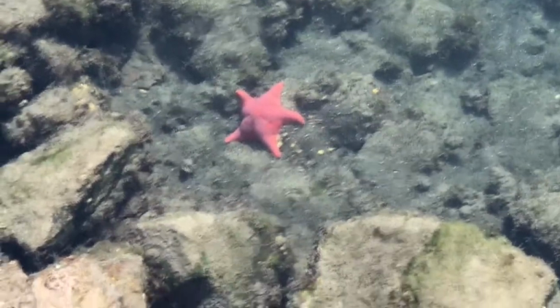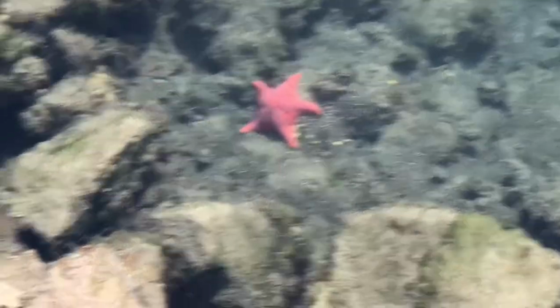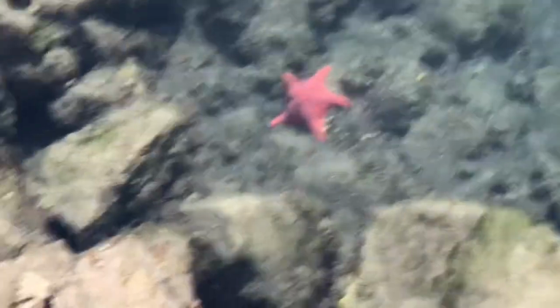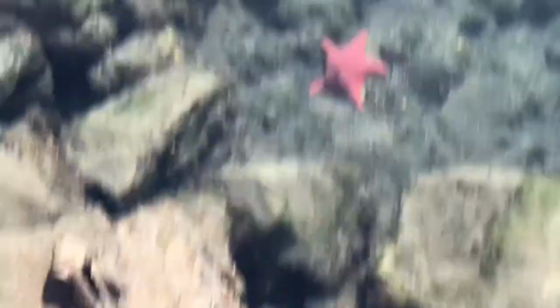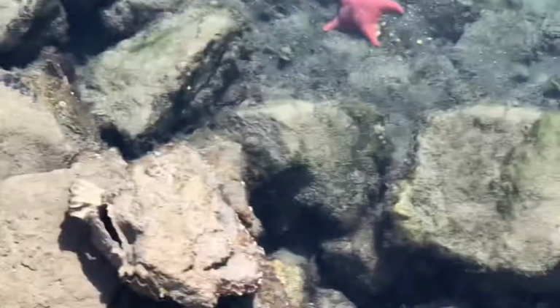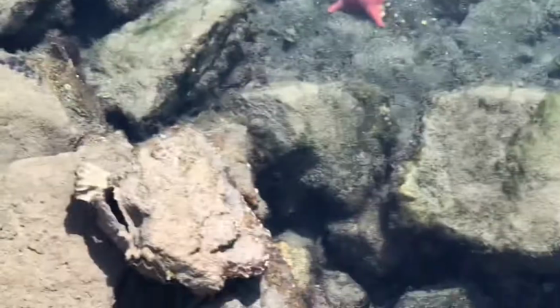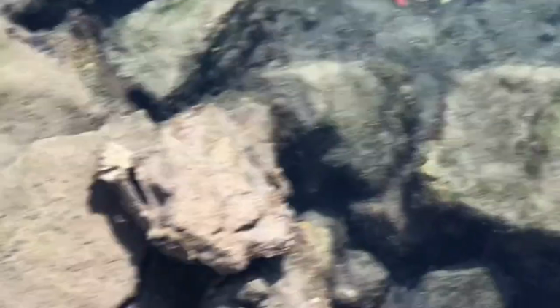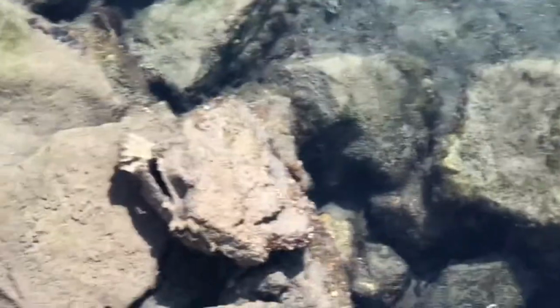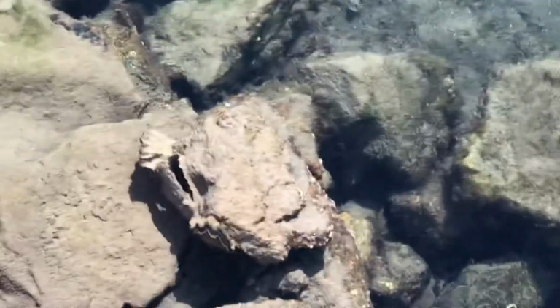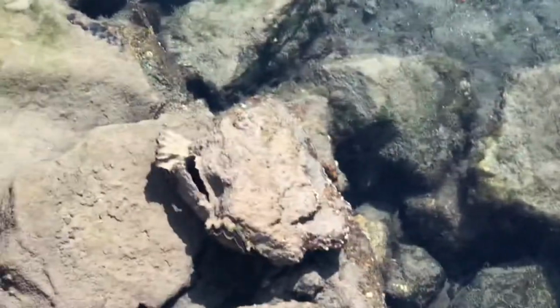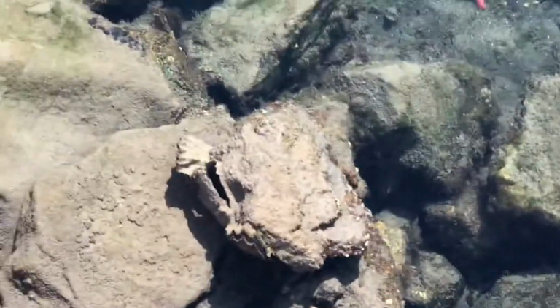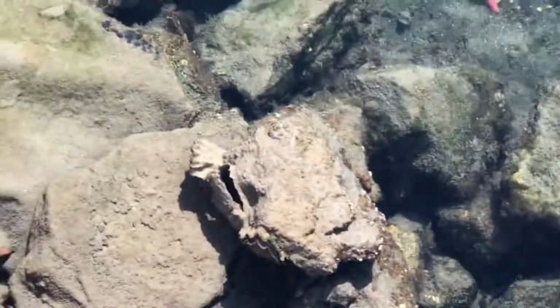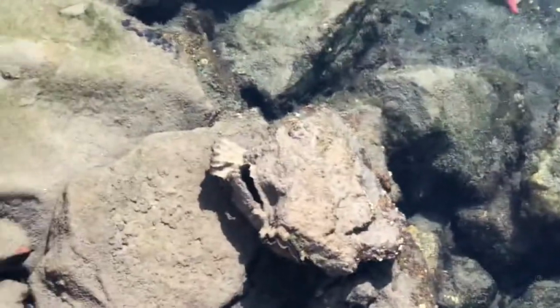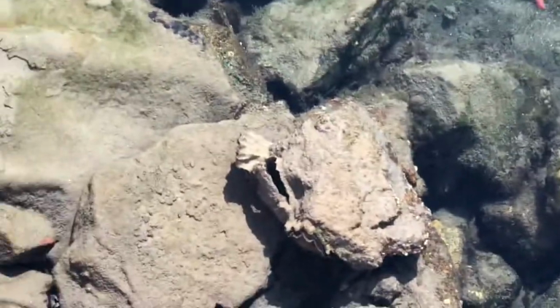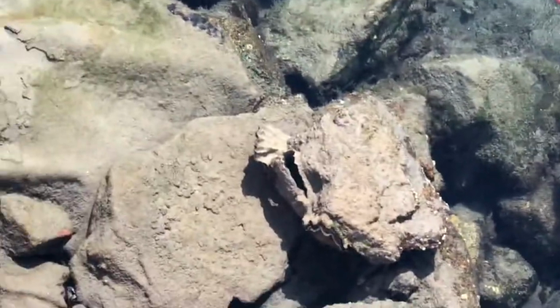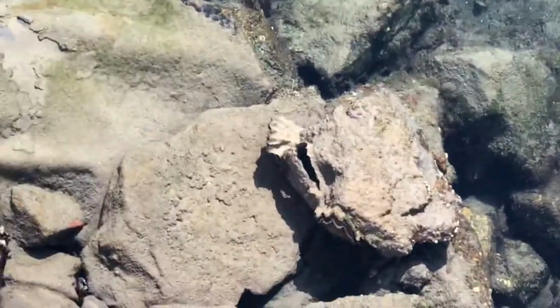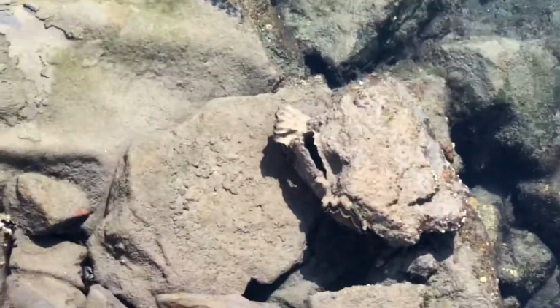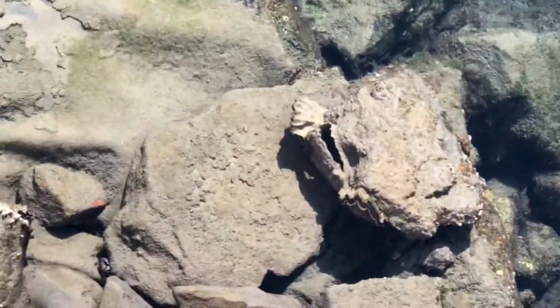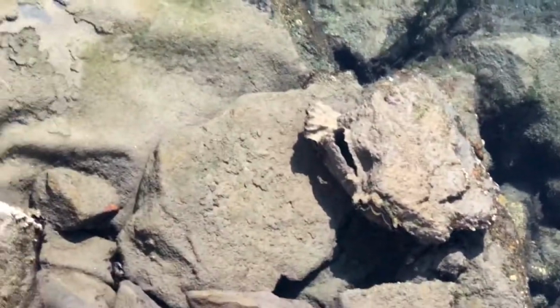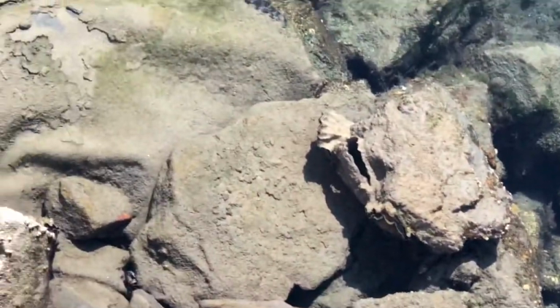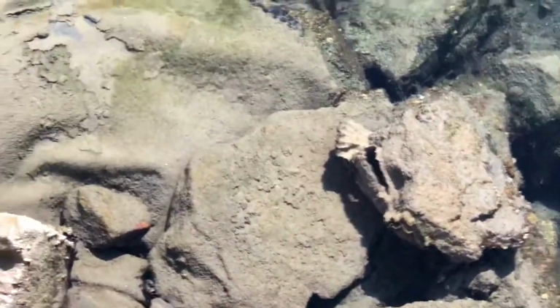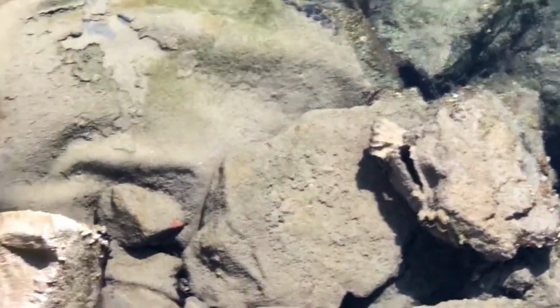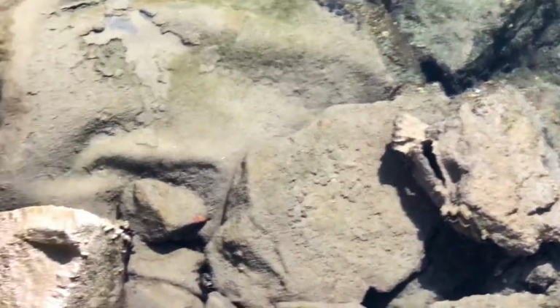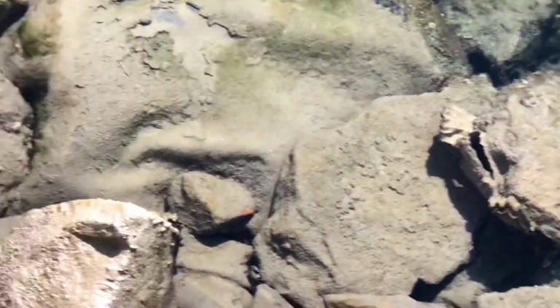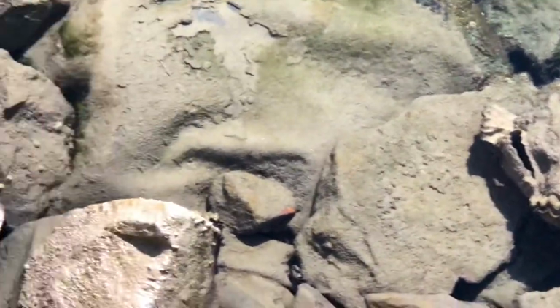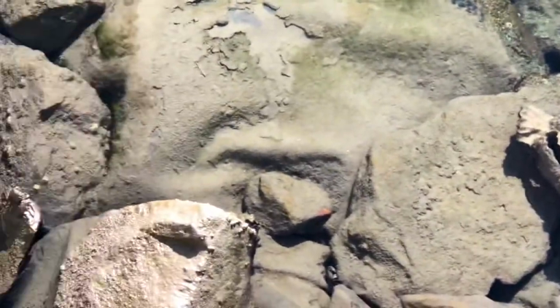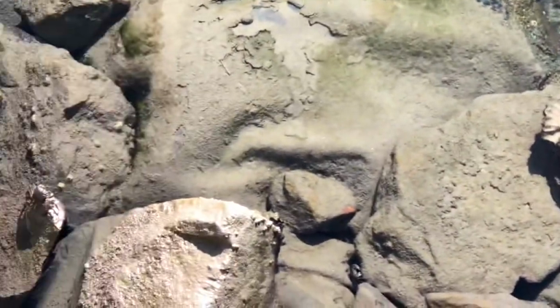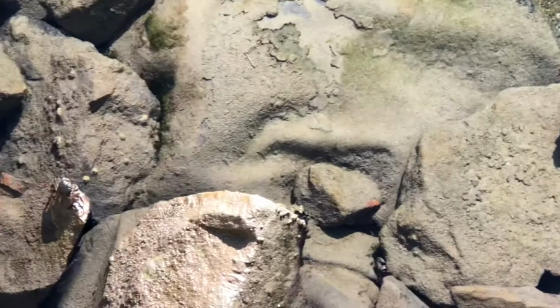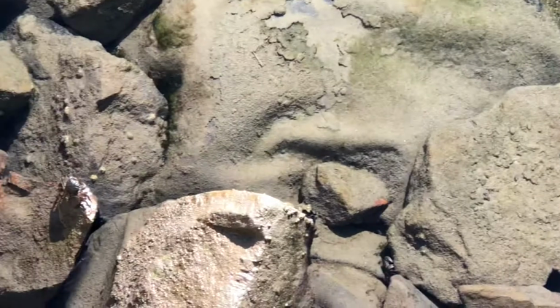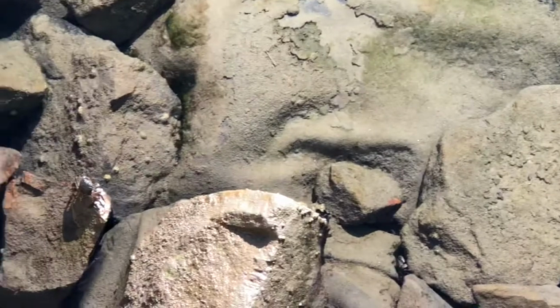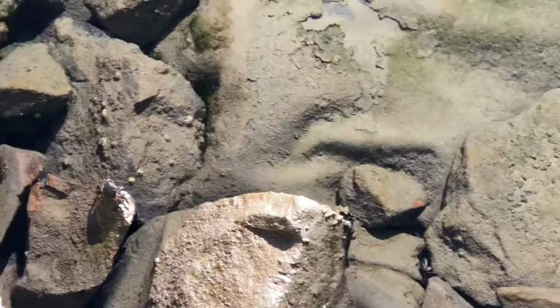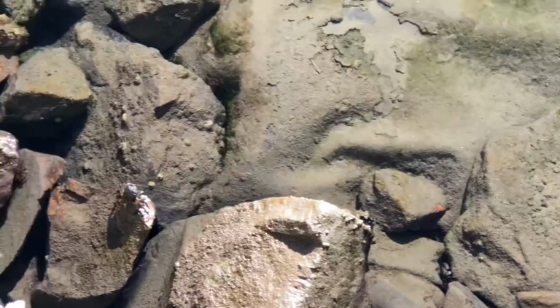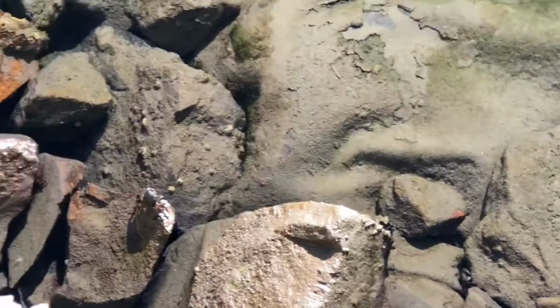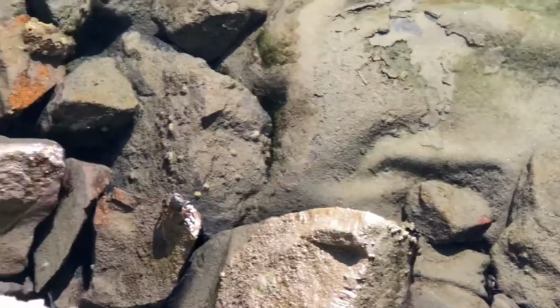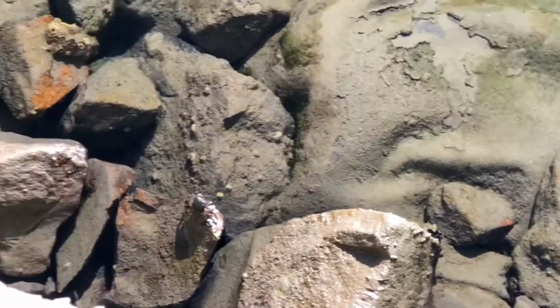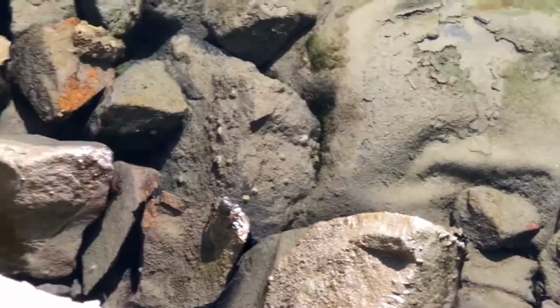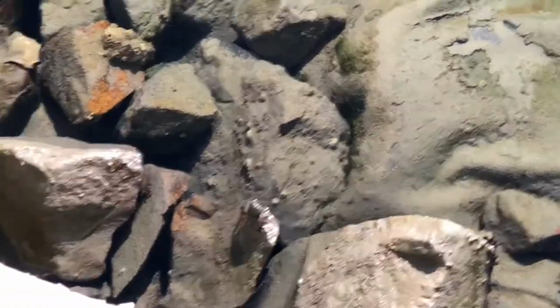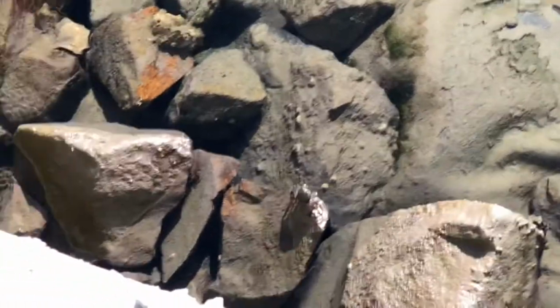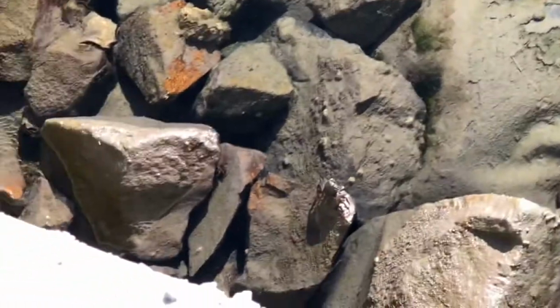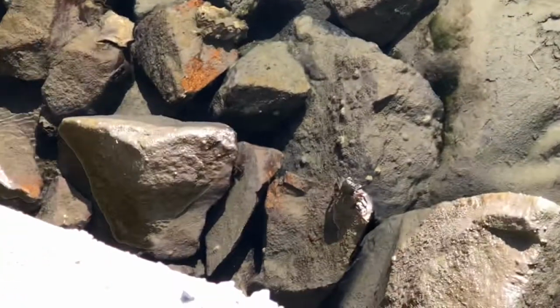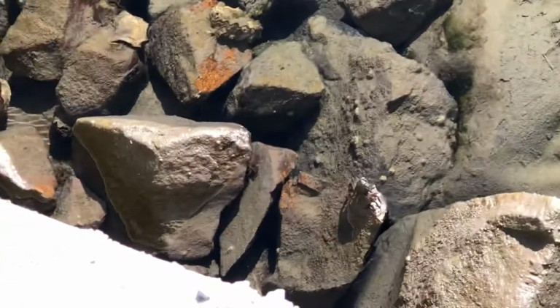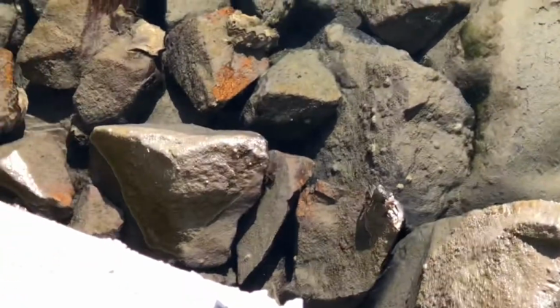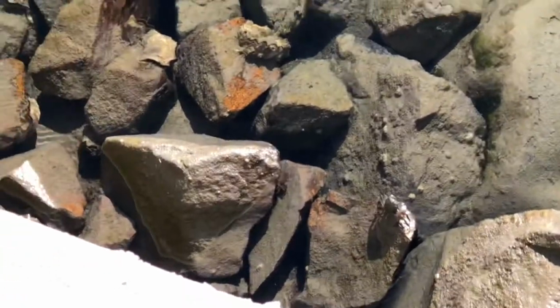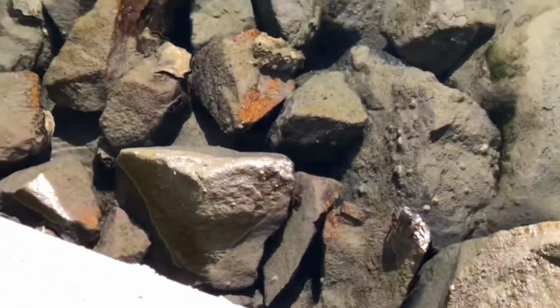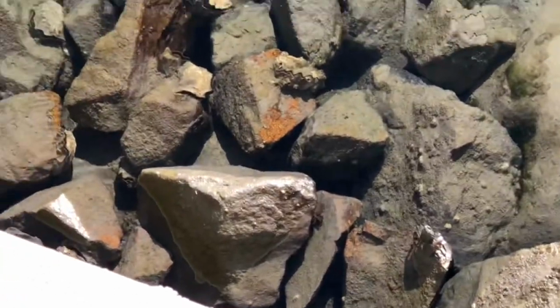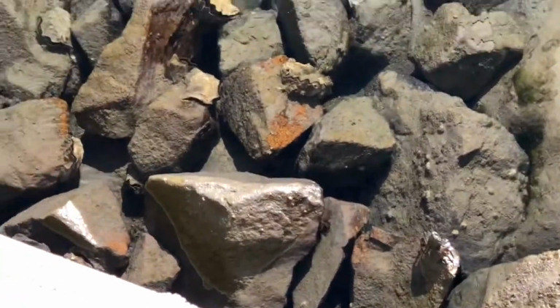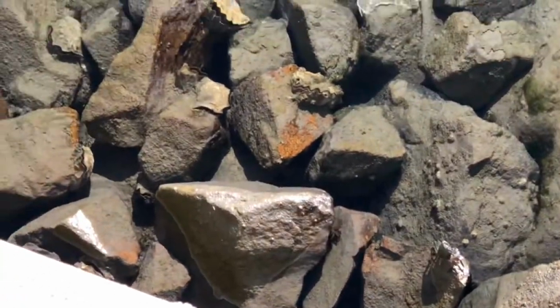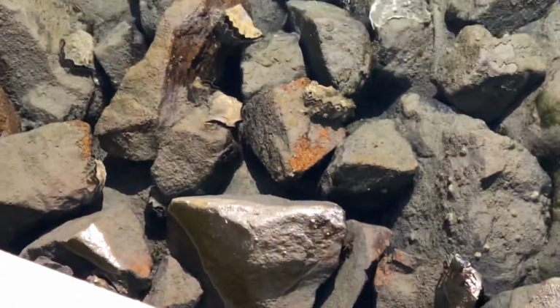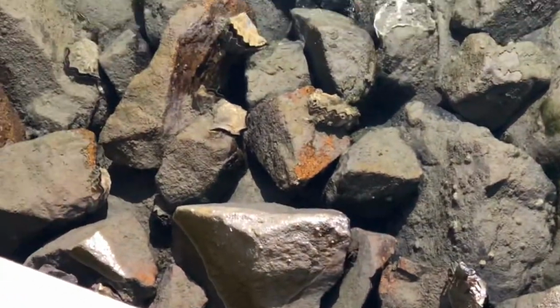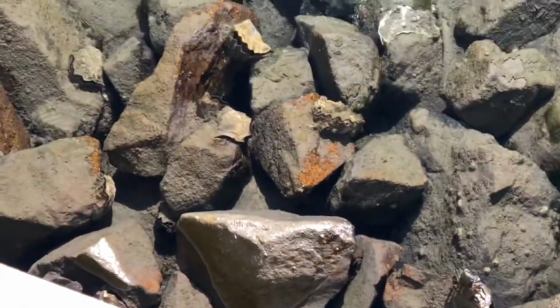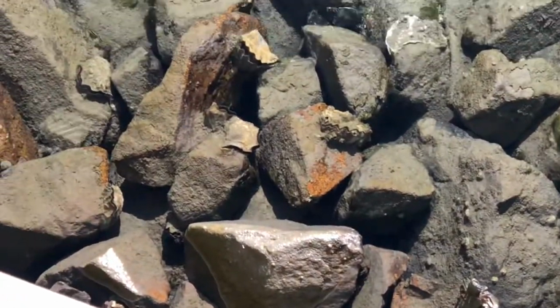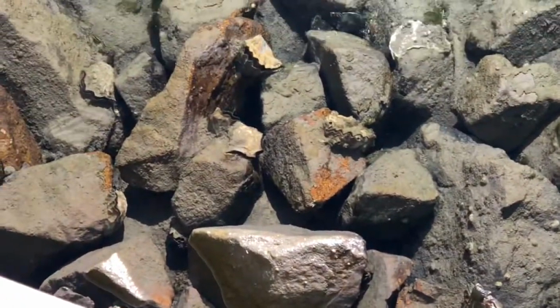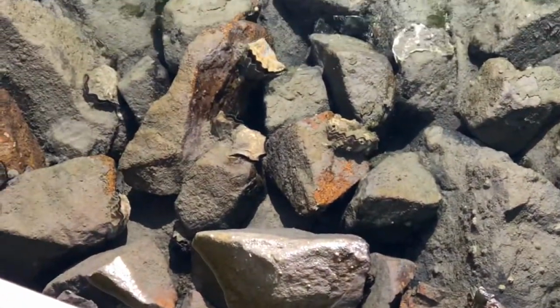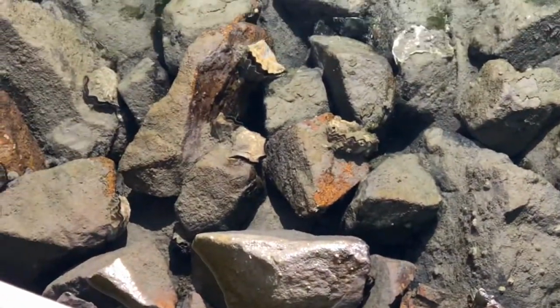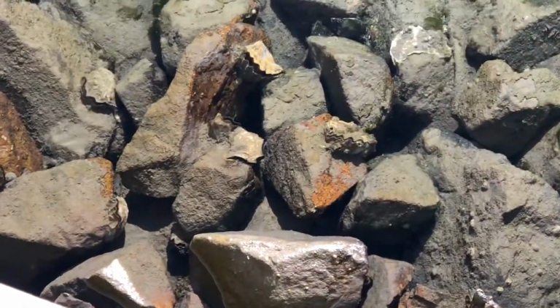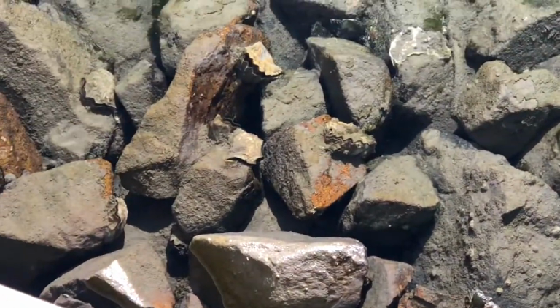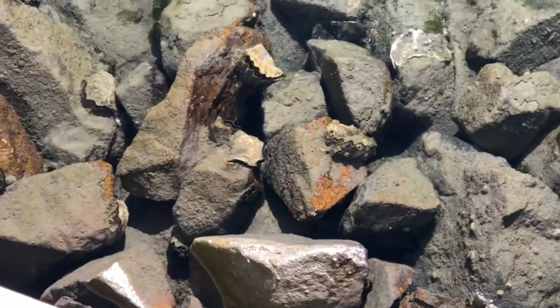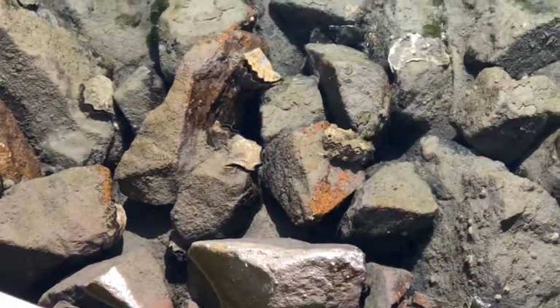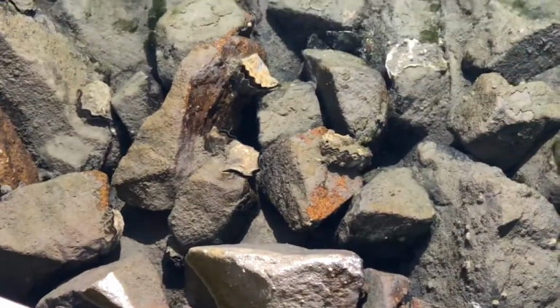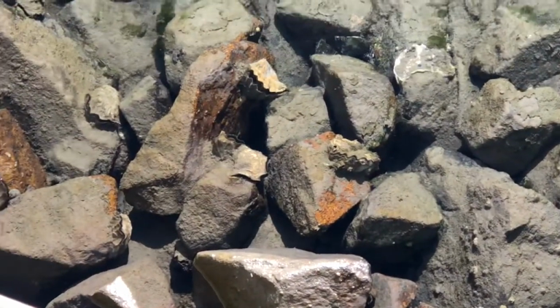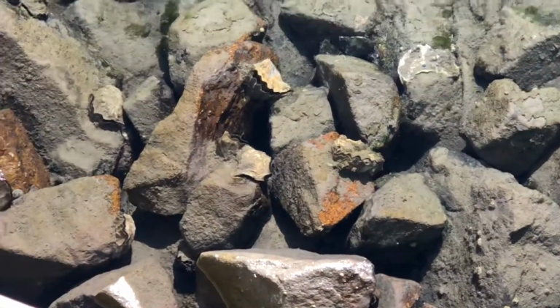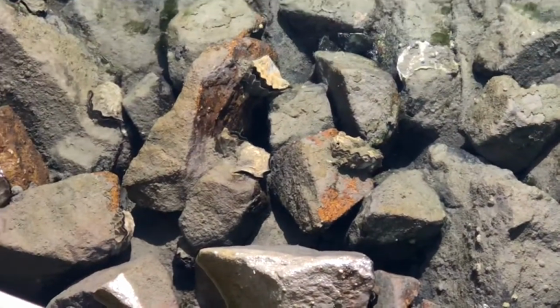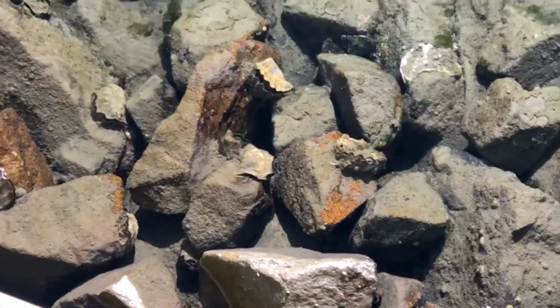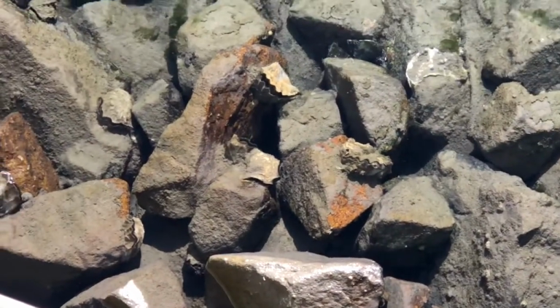There is a lot of oyster over there. This is the oyster.